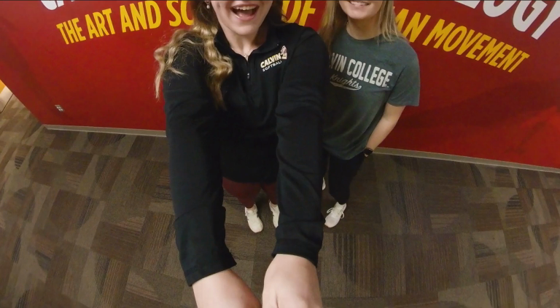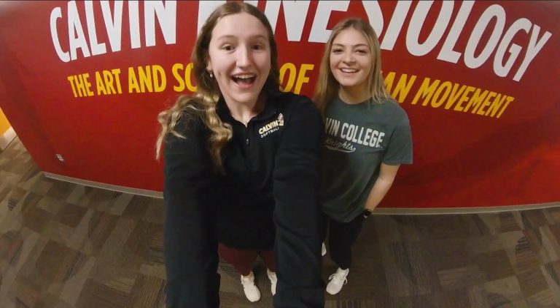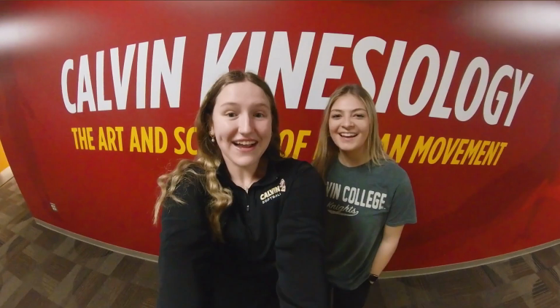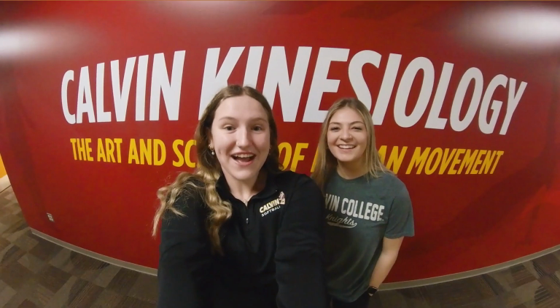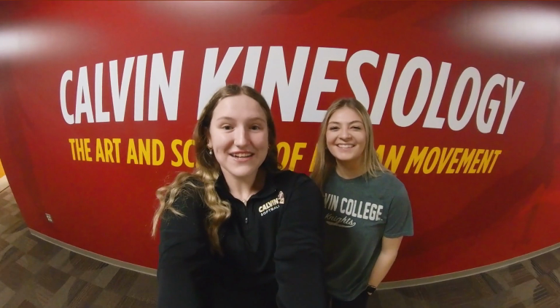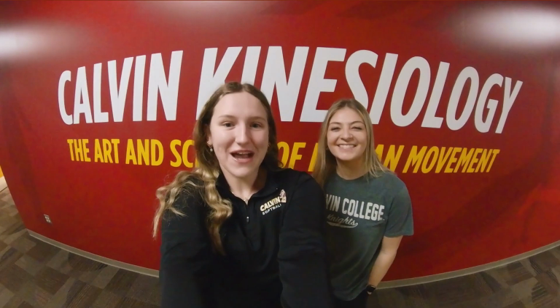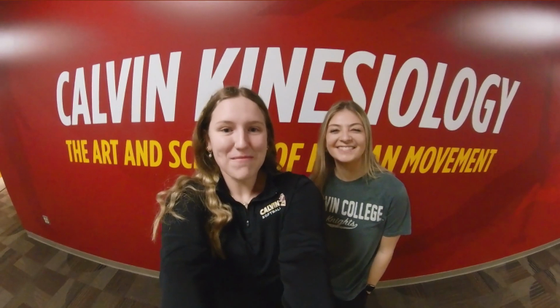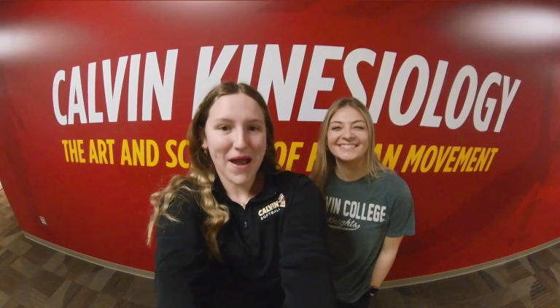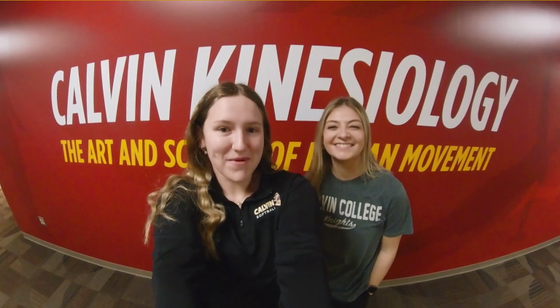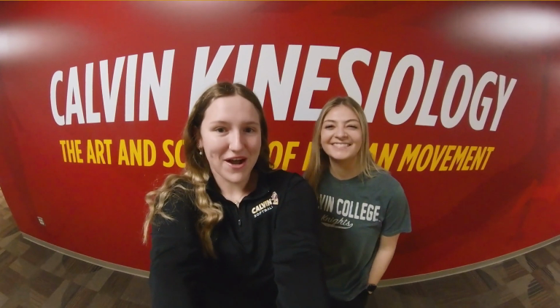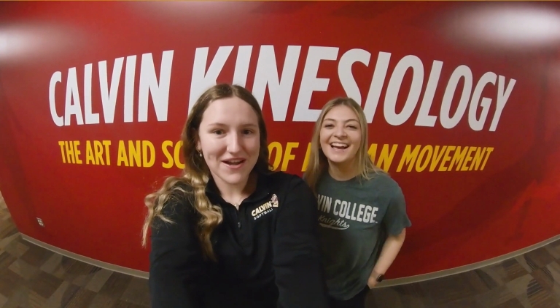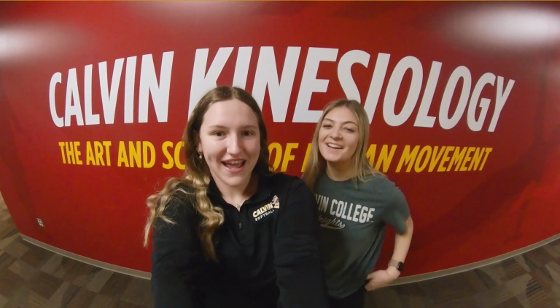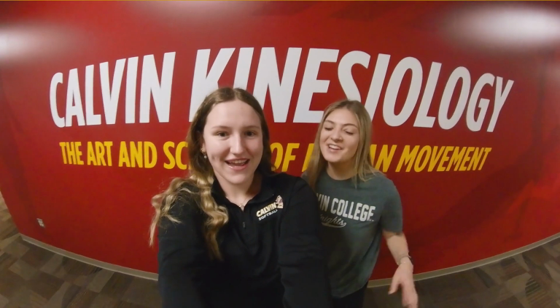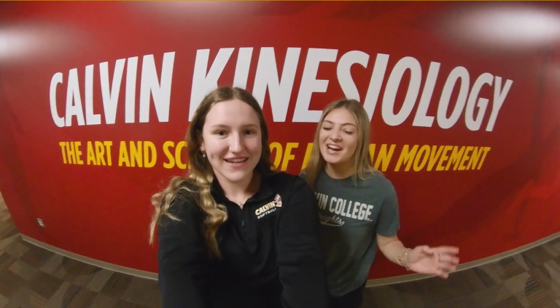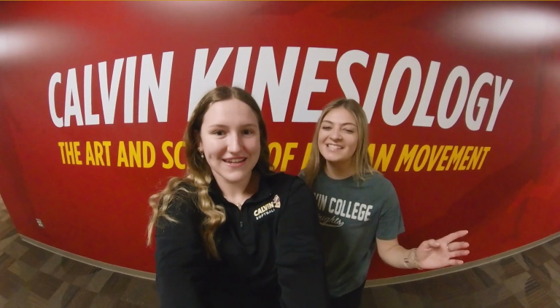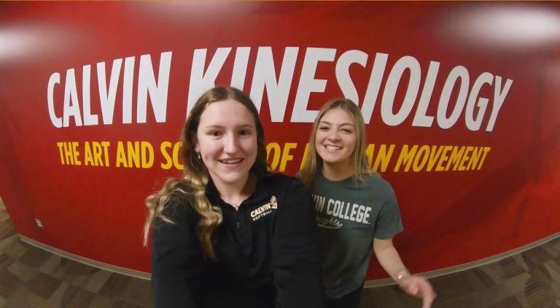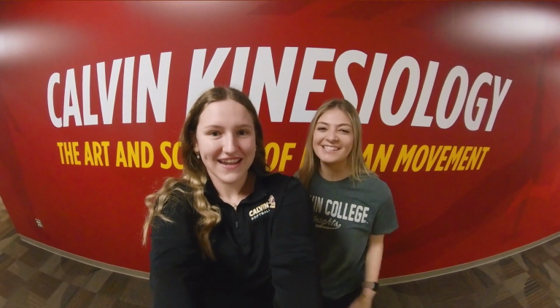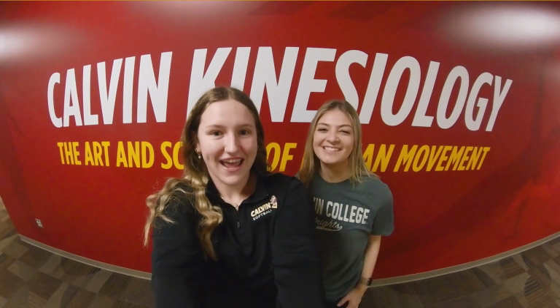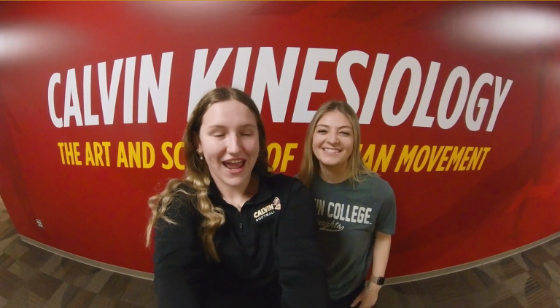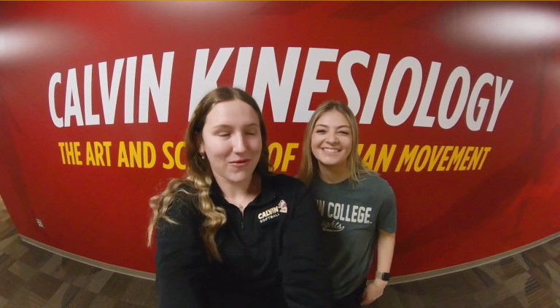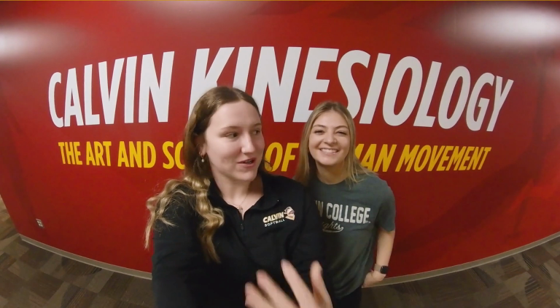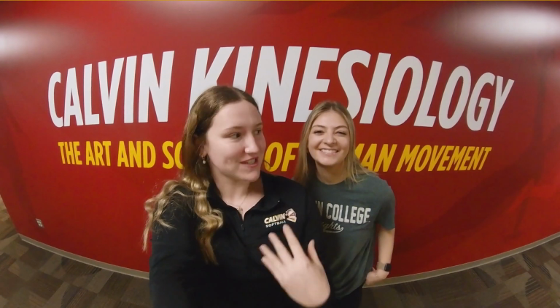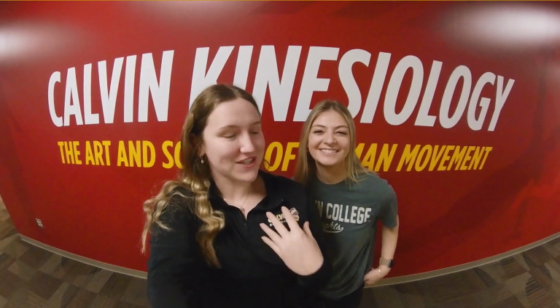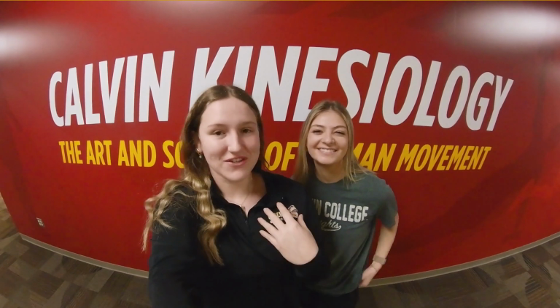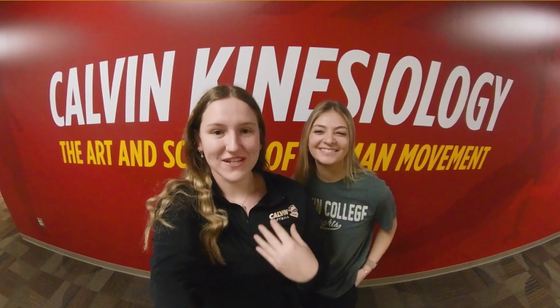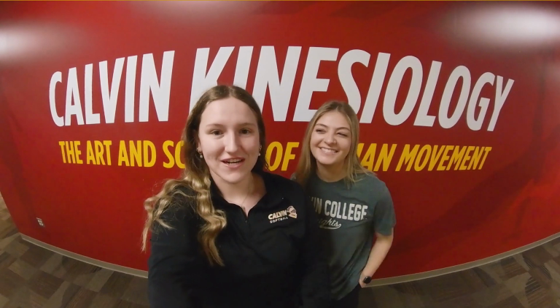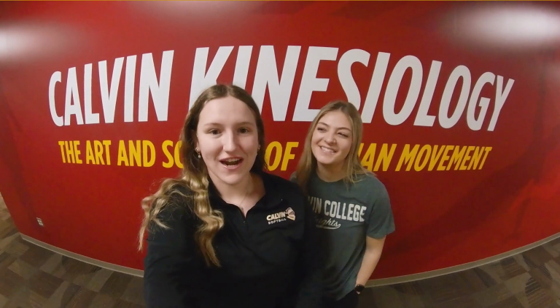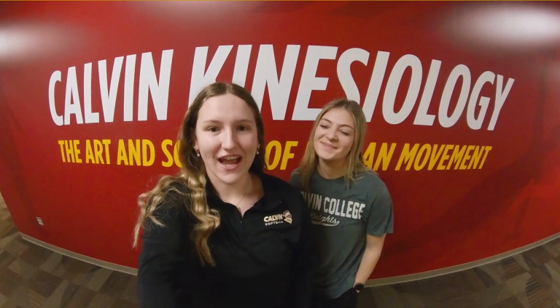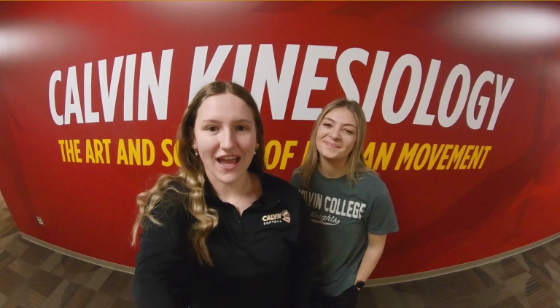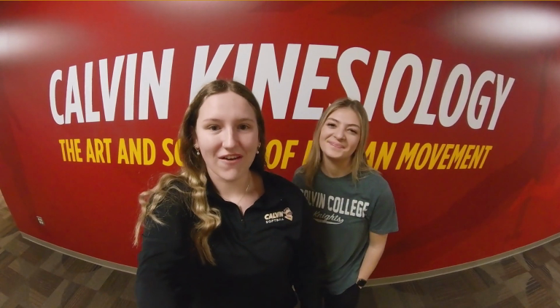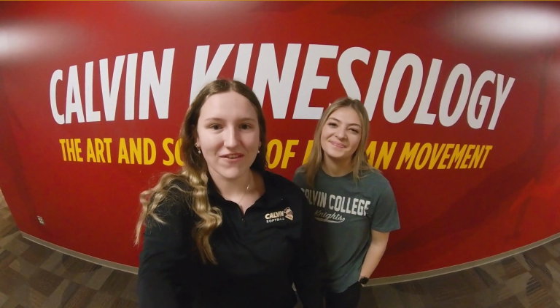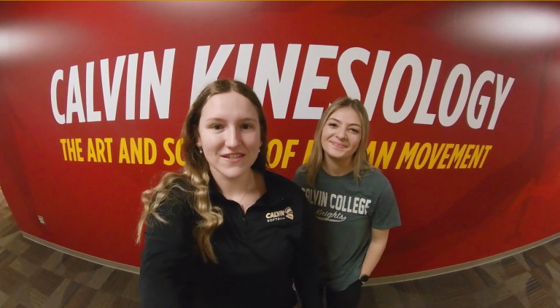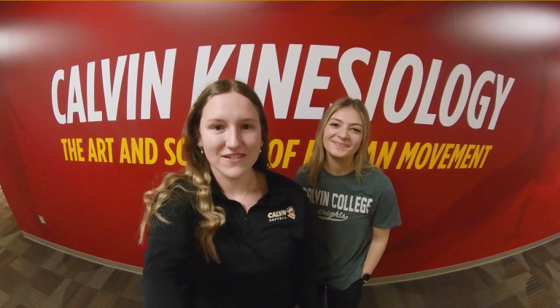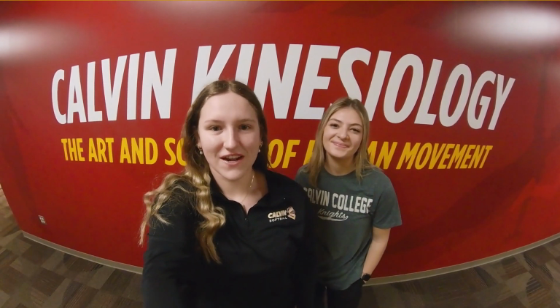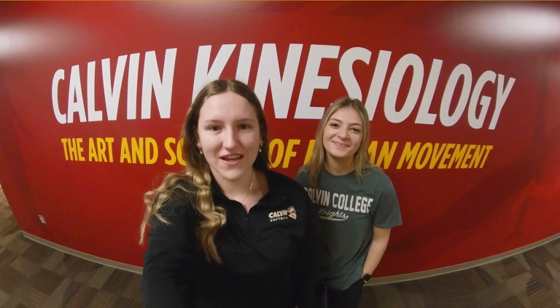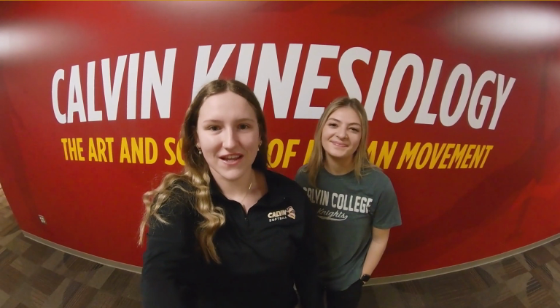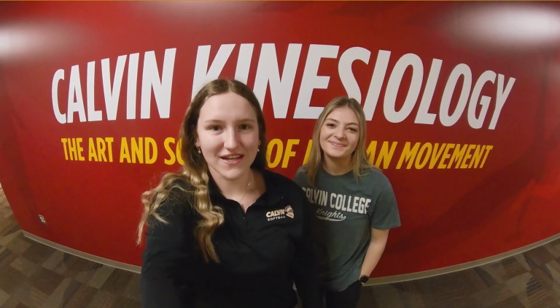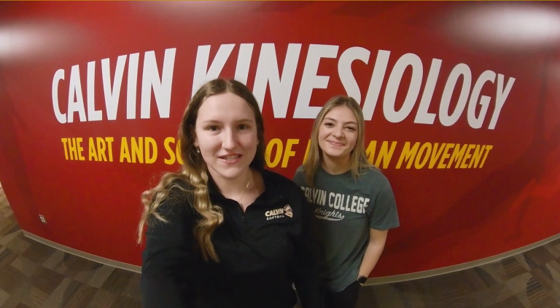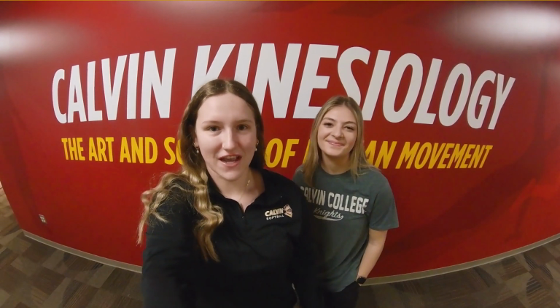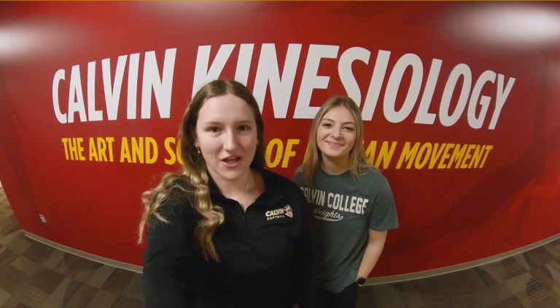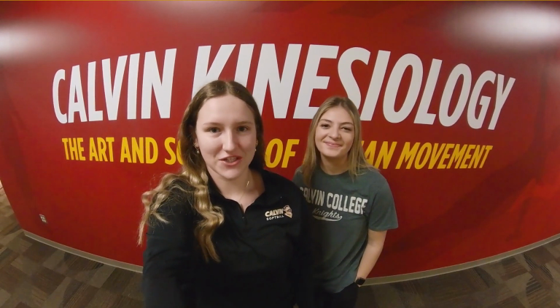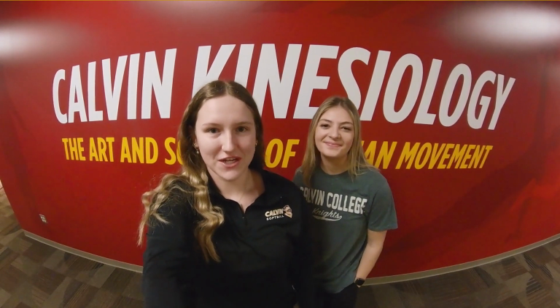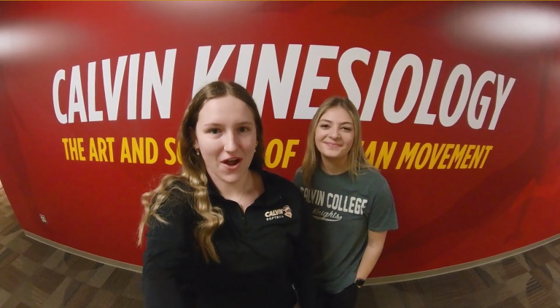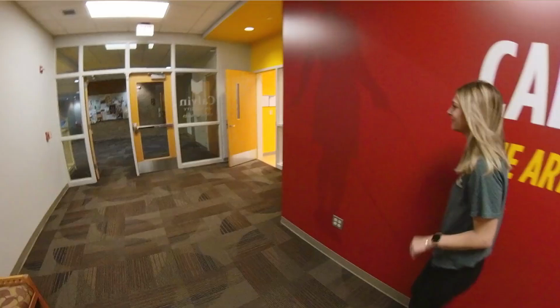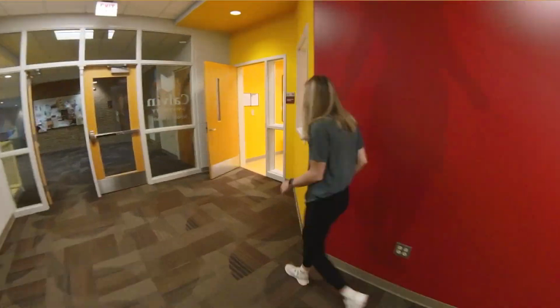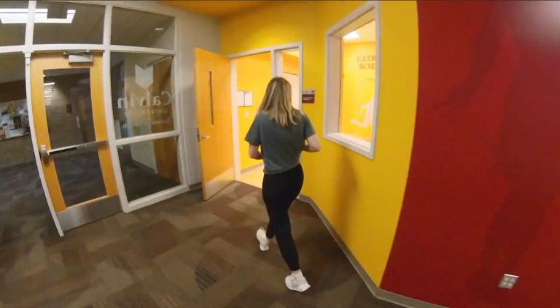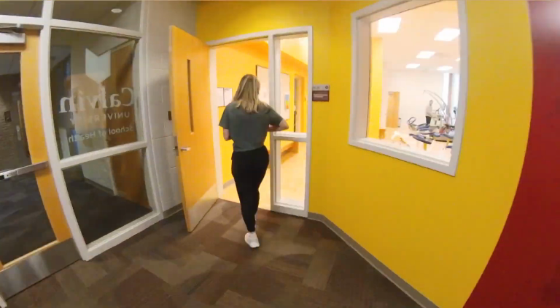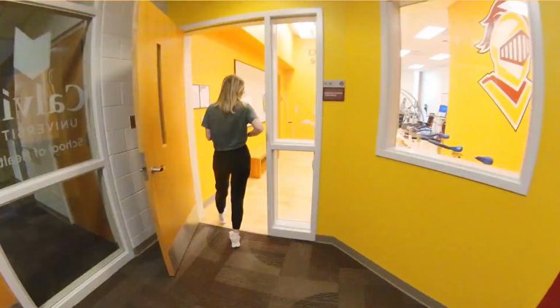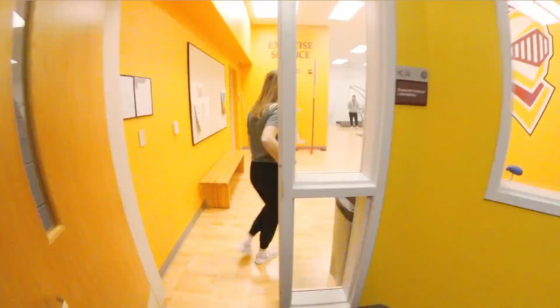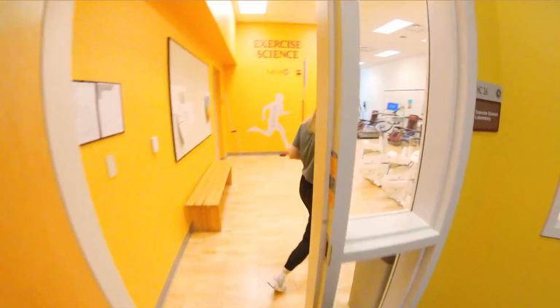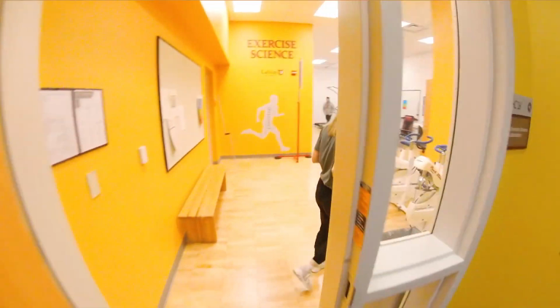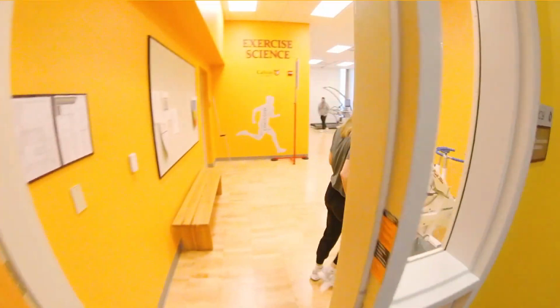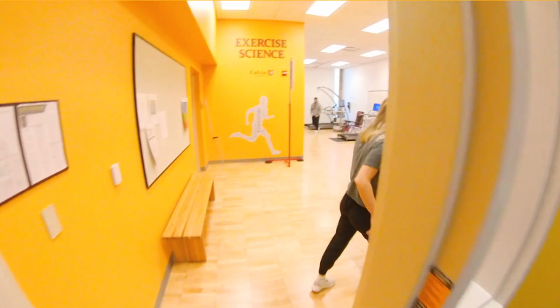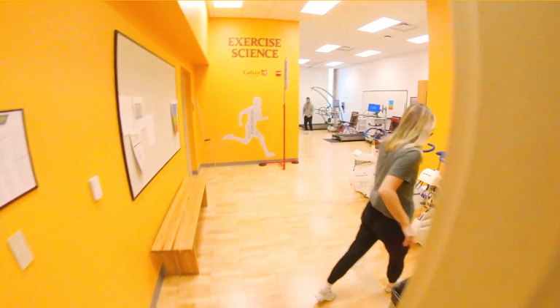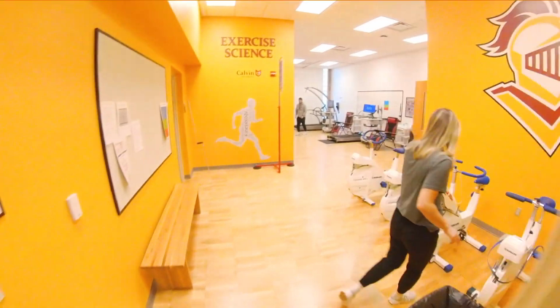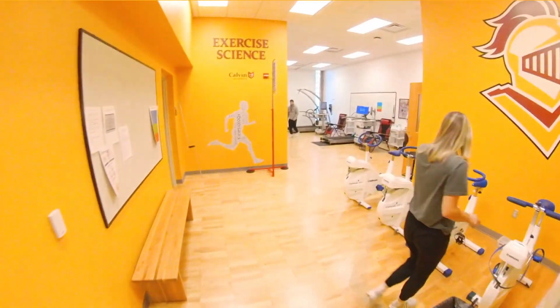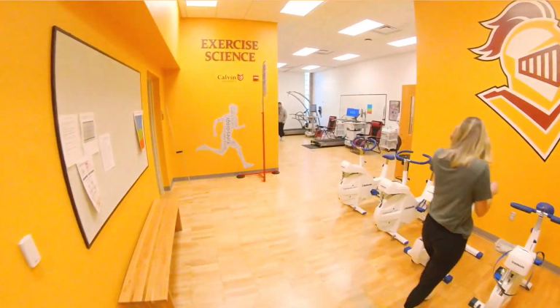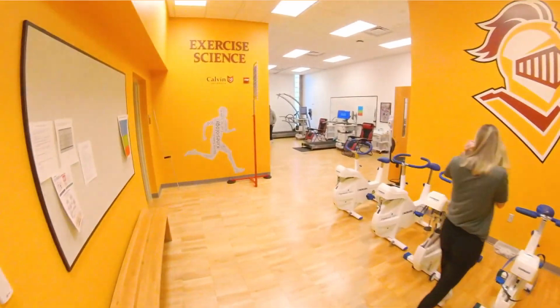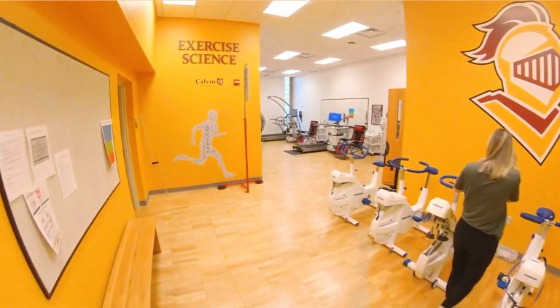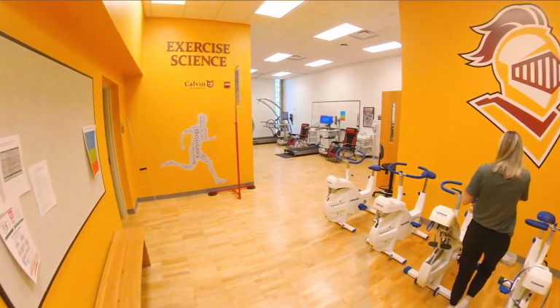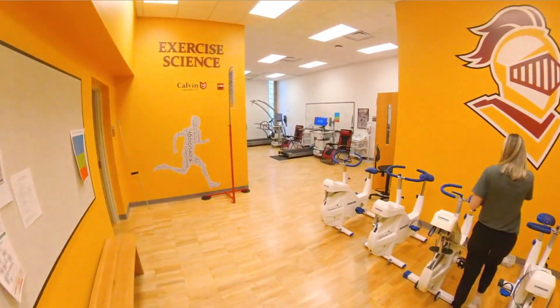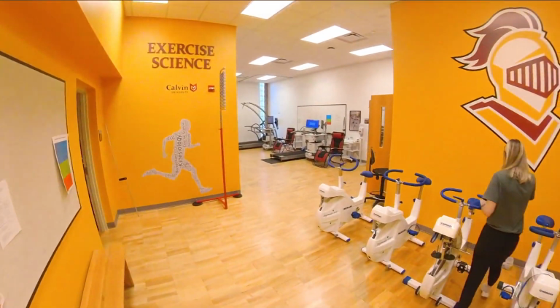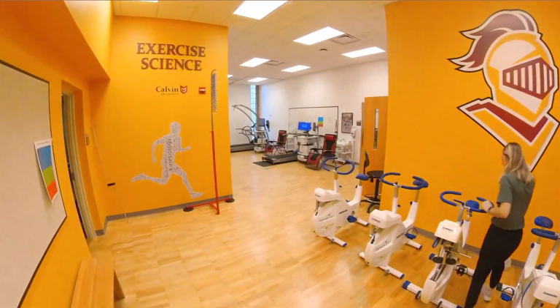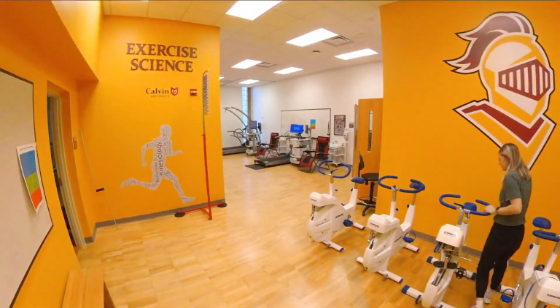Hi guys, I'm Emma. I'm Jess. And we're seniors here at Calvin studying kinesiology, and today we're showing you our exercise science lab.